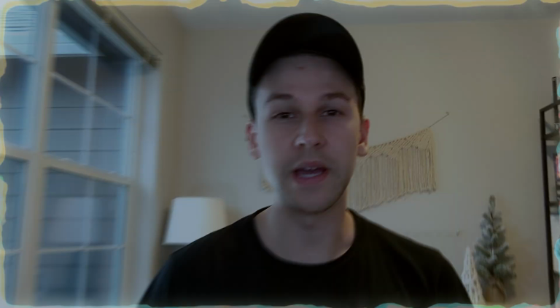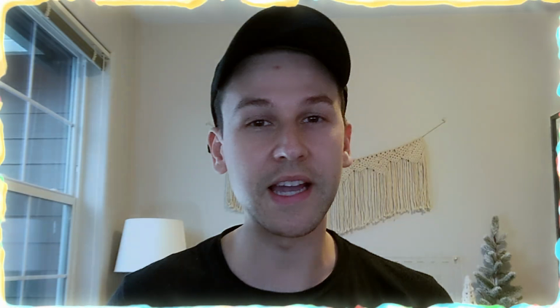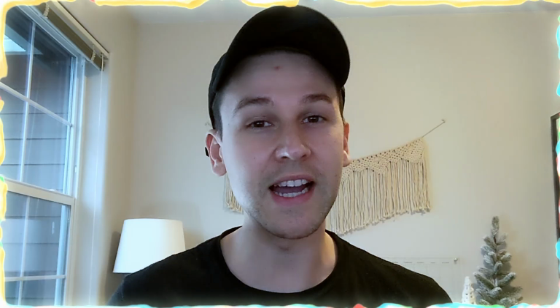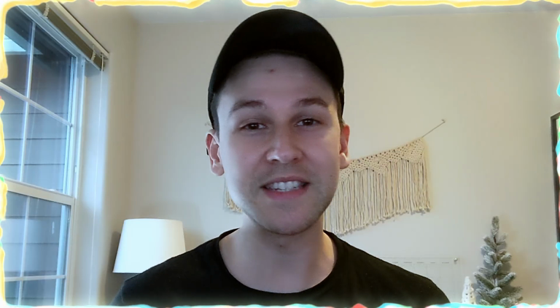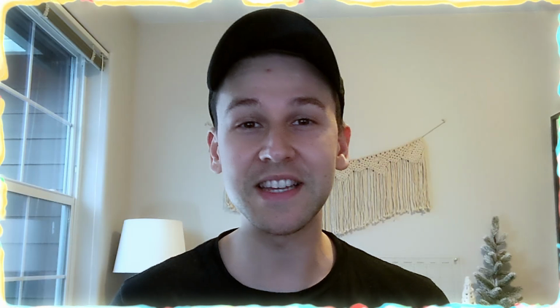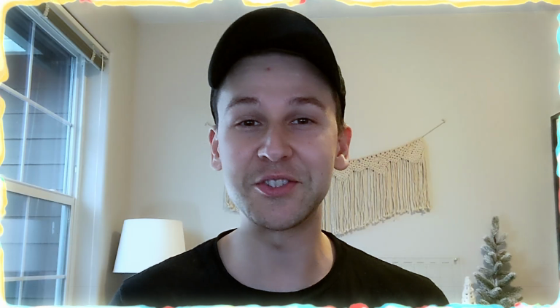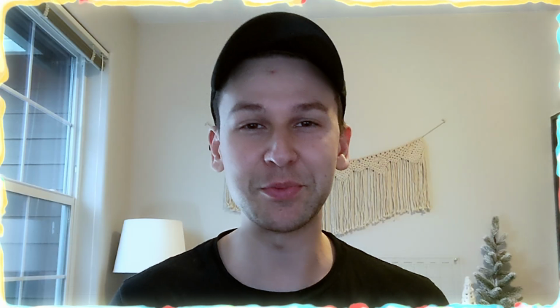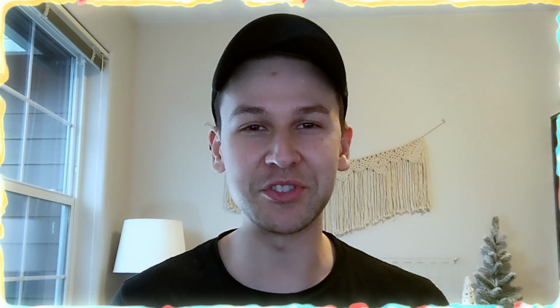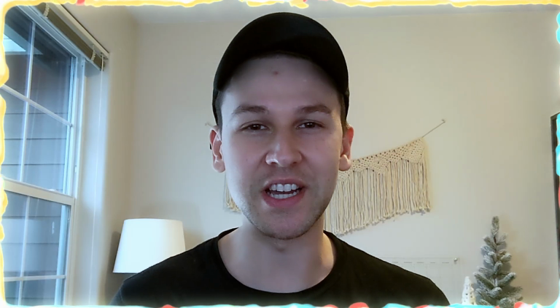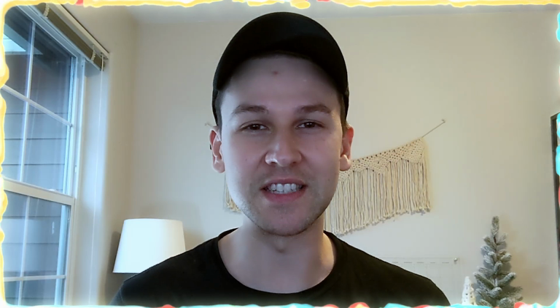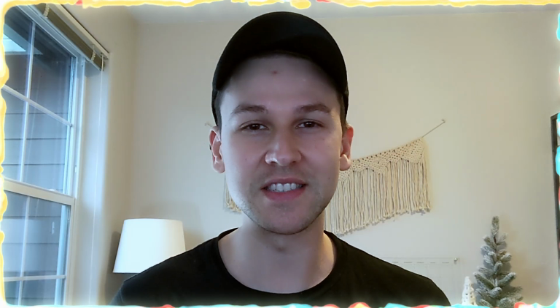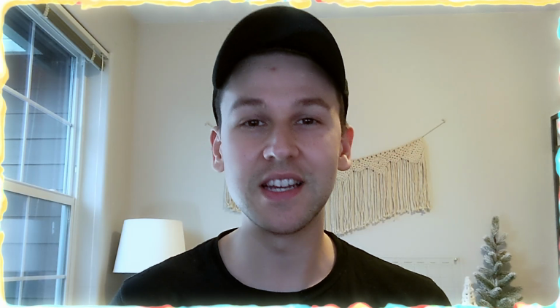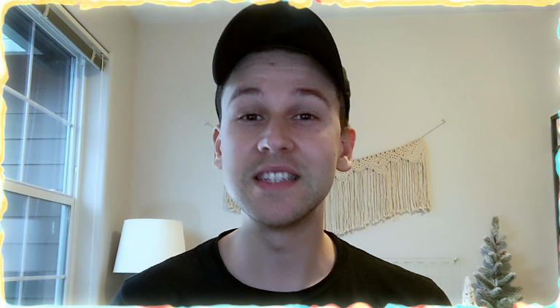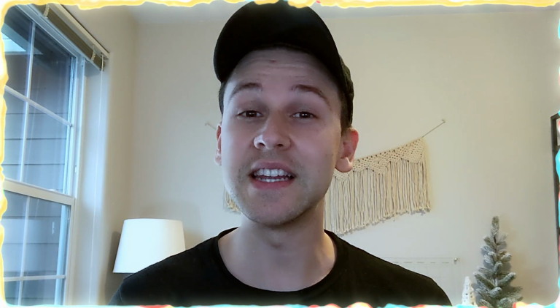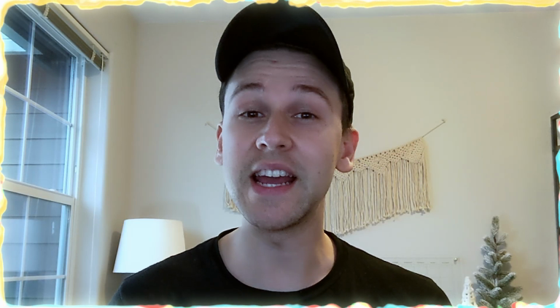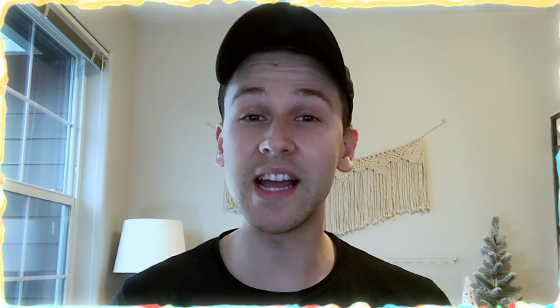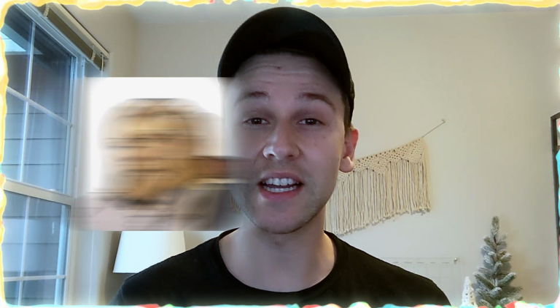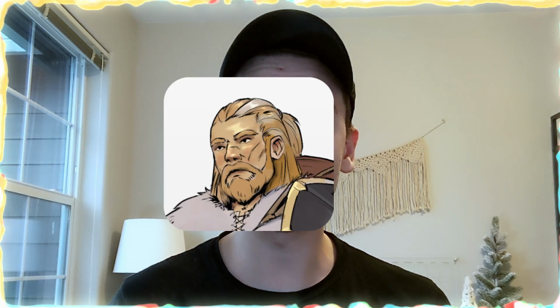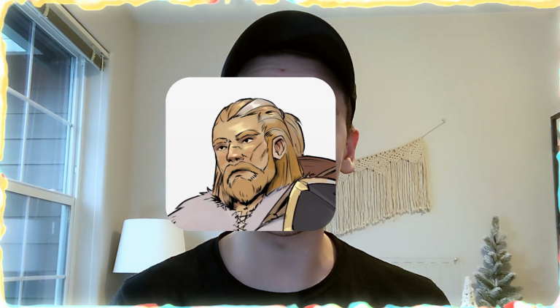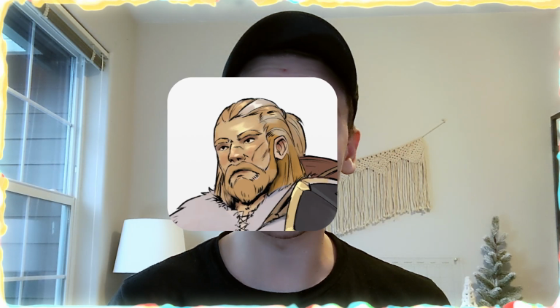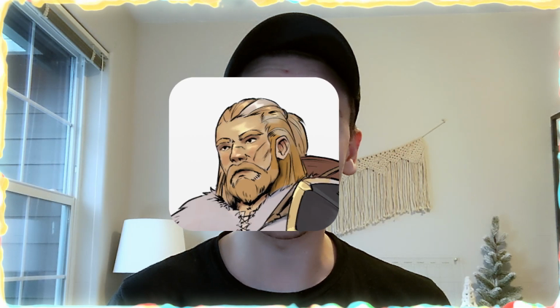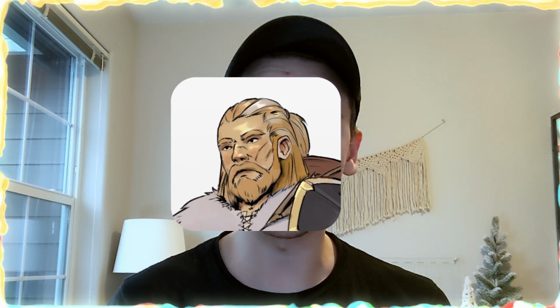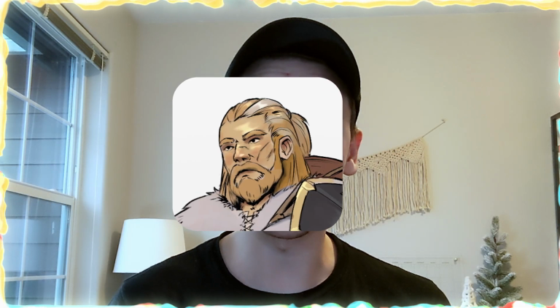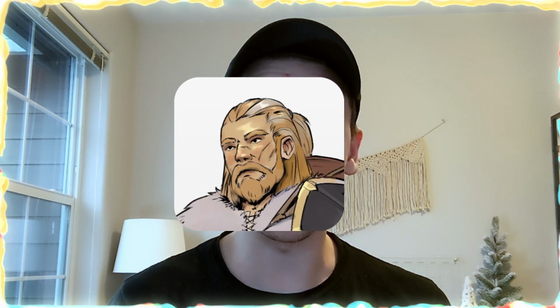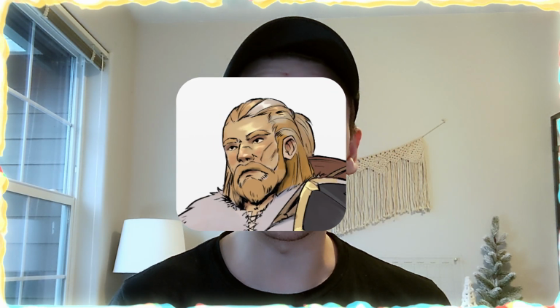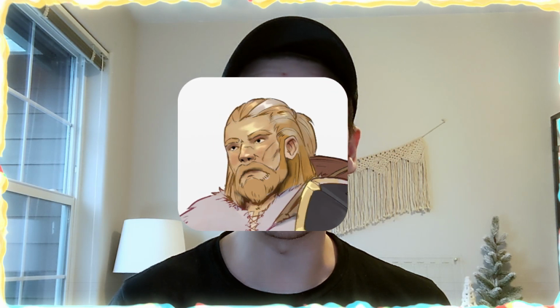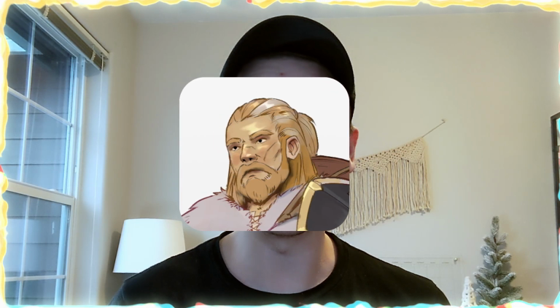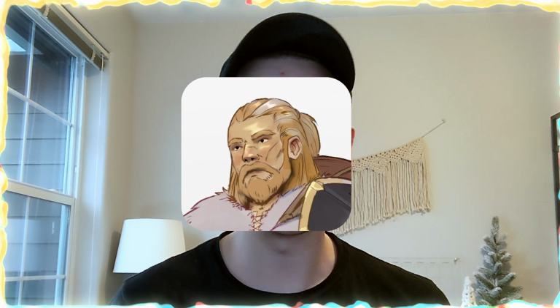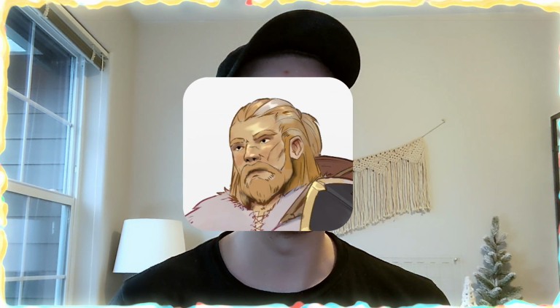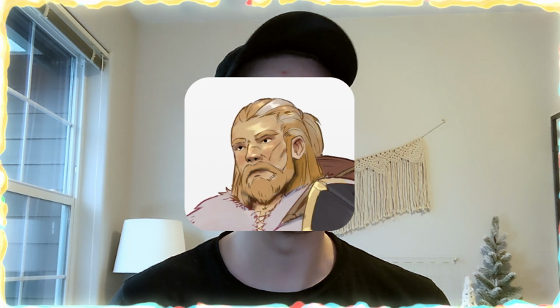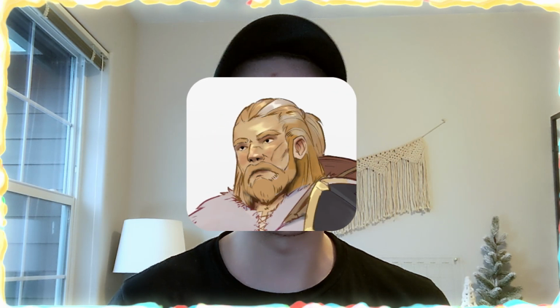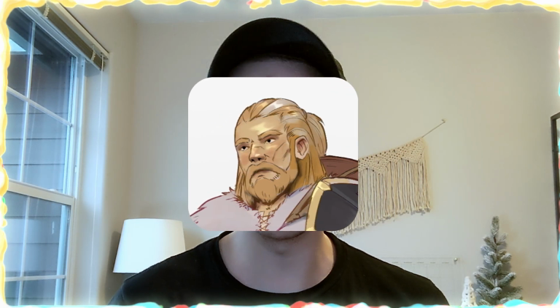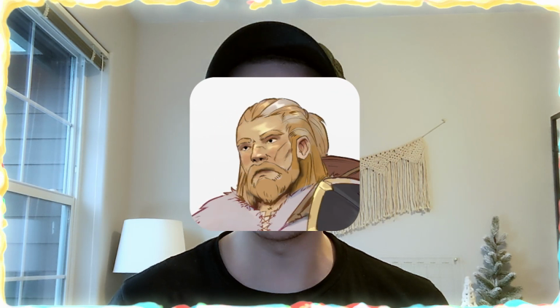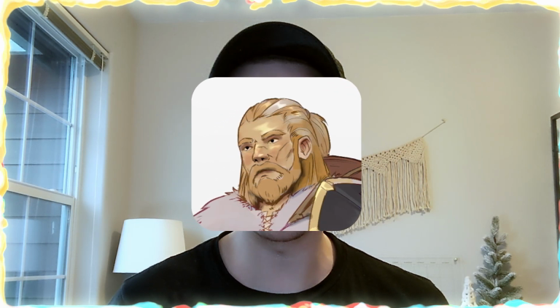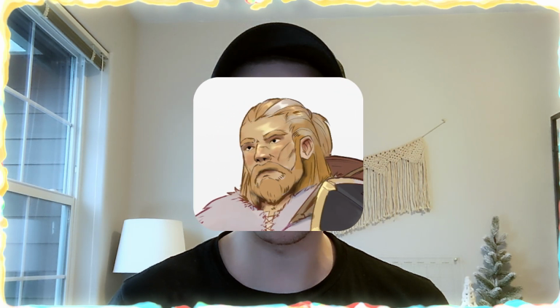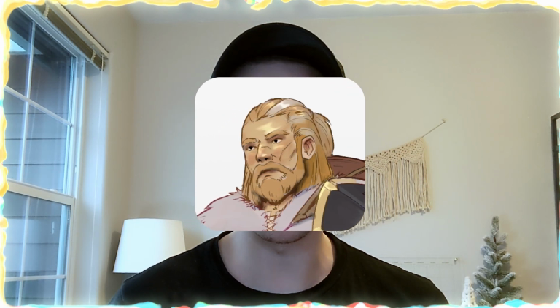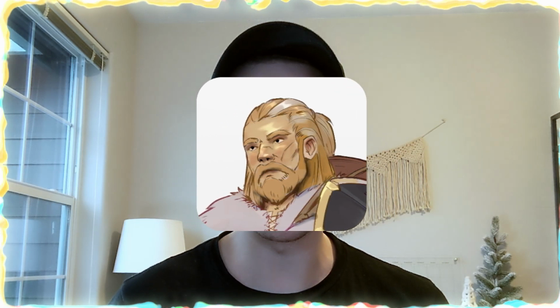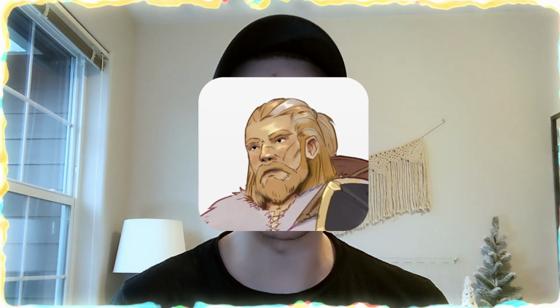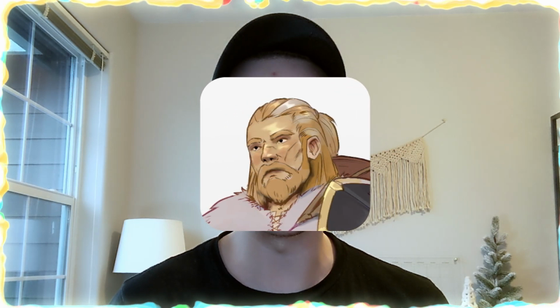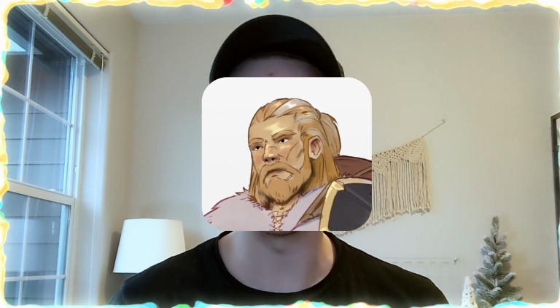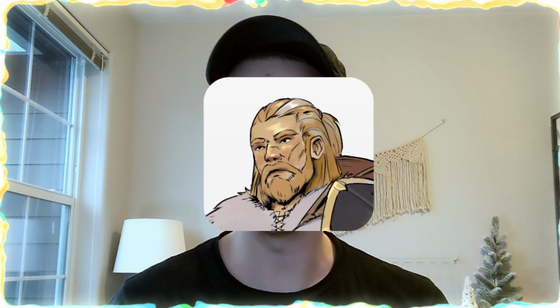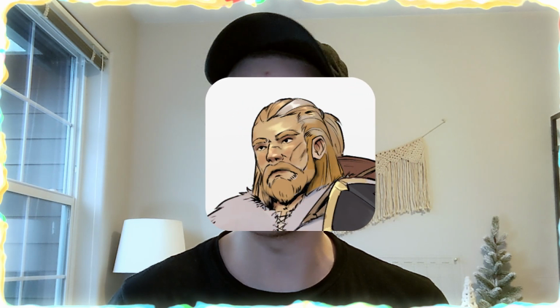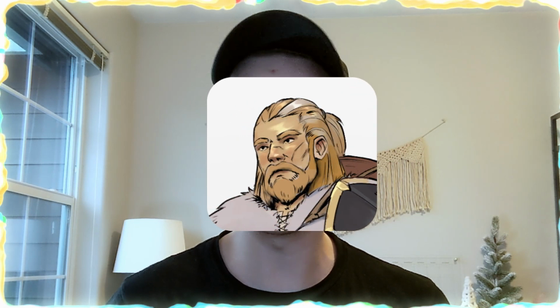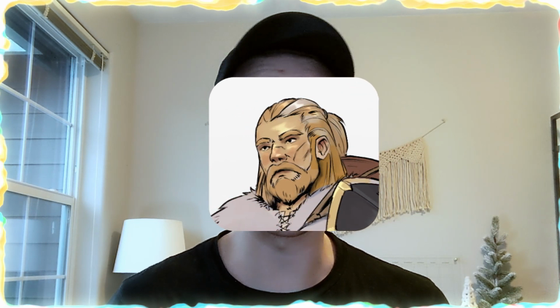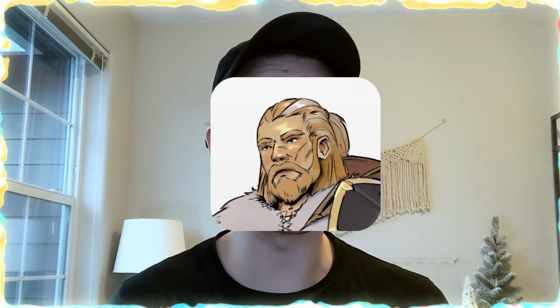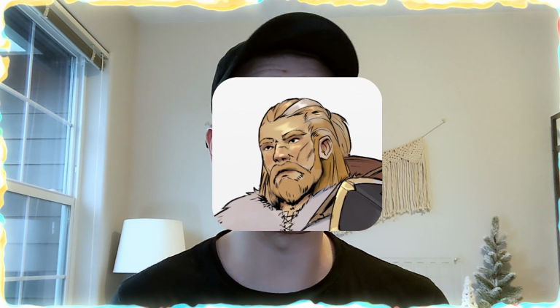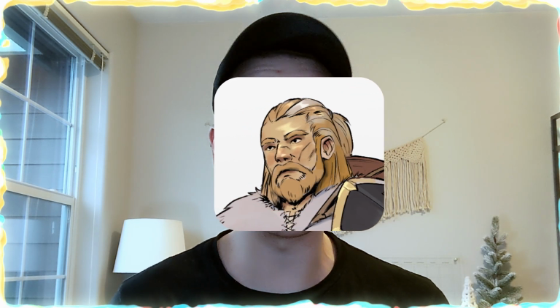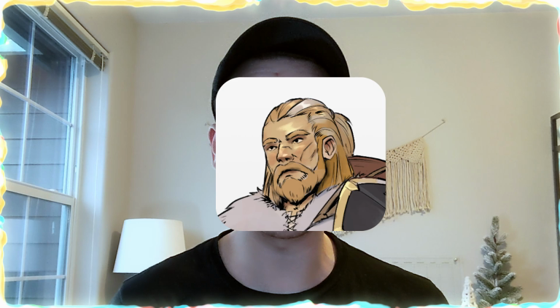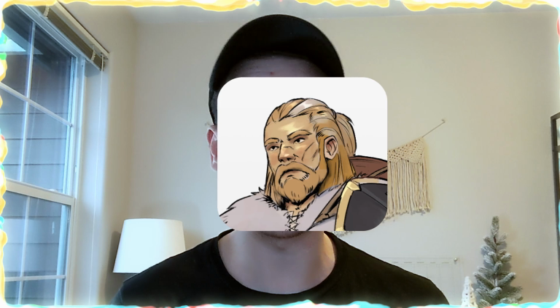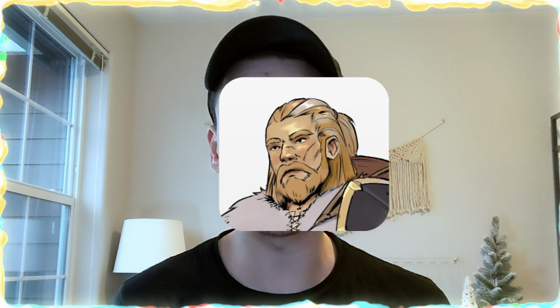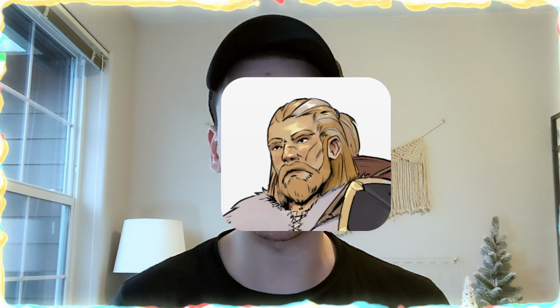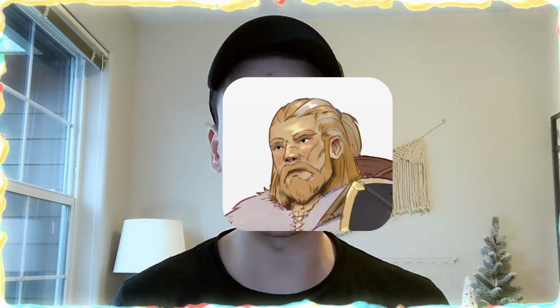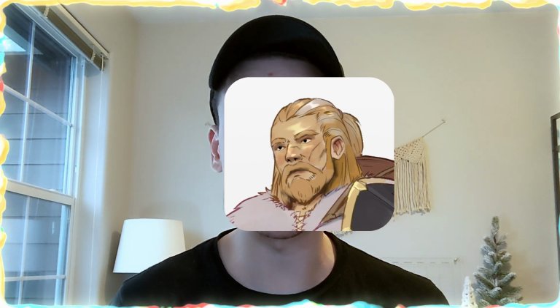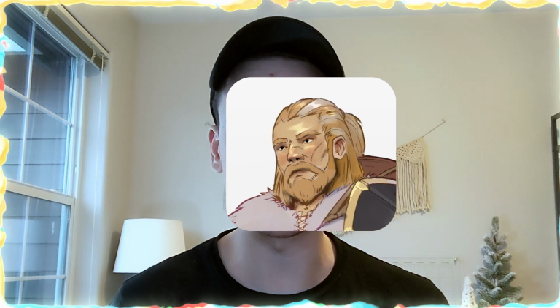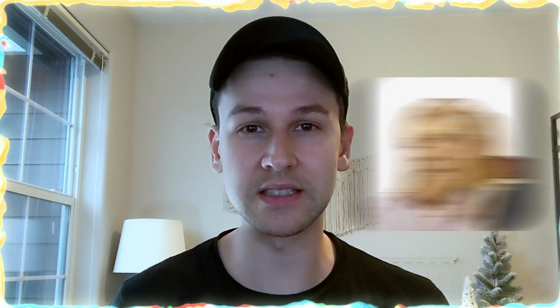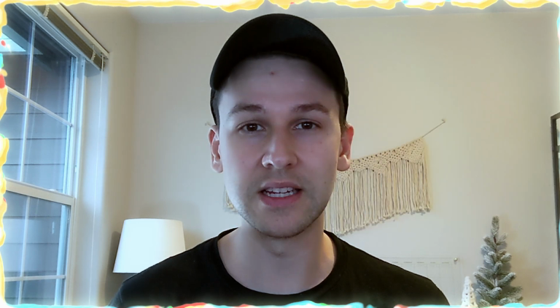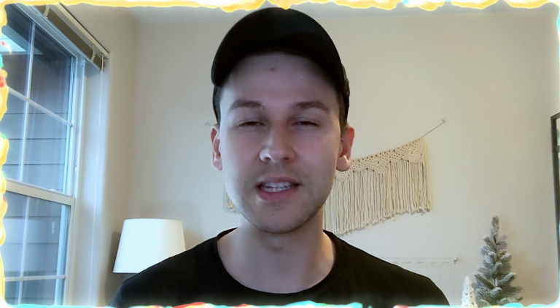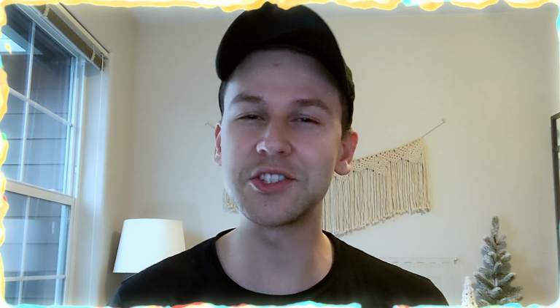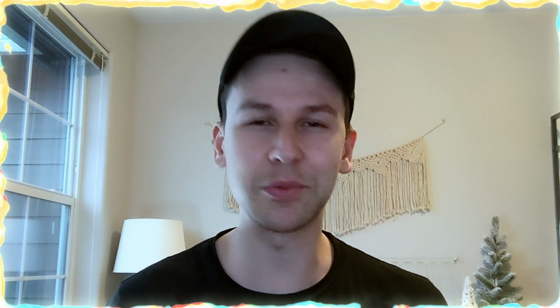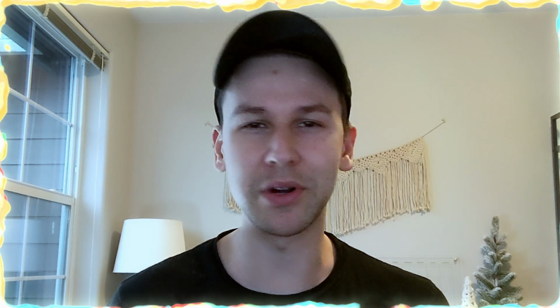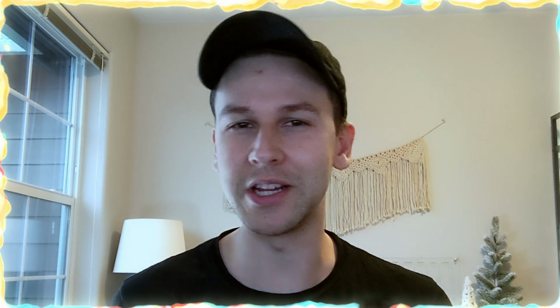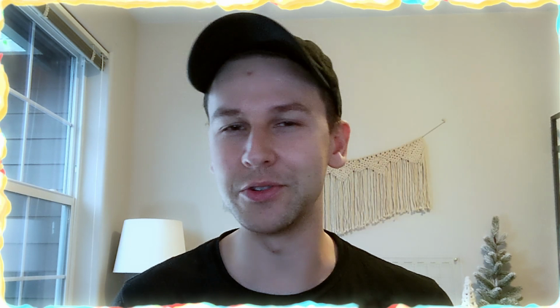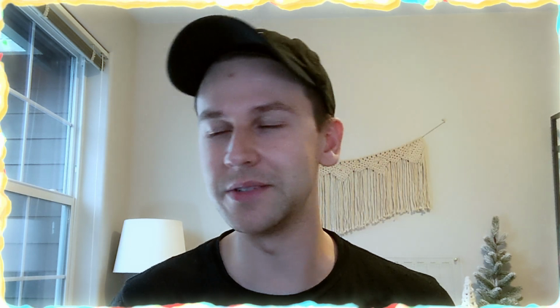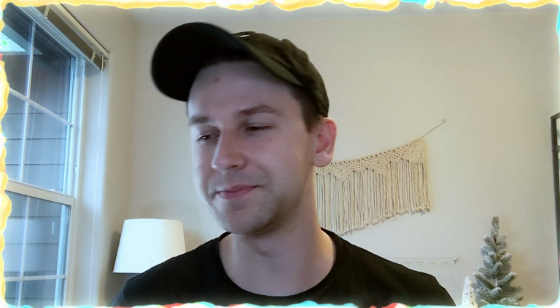Hey guys, it's TripleJazz. Today I'm going to show you how to color your line art. Super easy, maybe like a three-step process. Let's jump right into it.